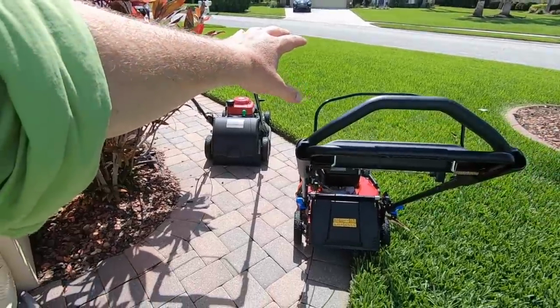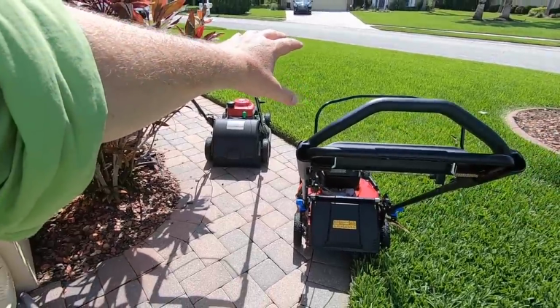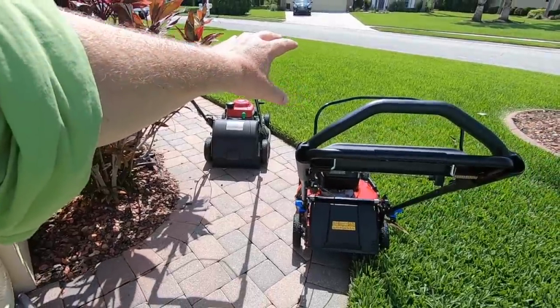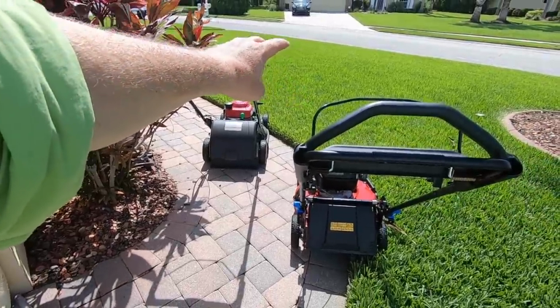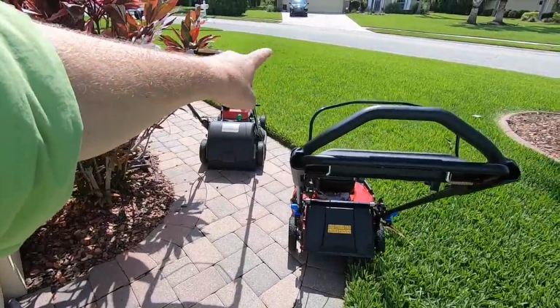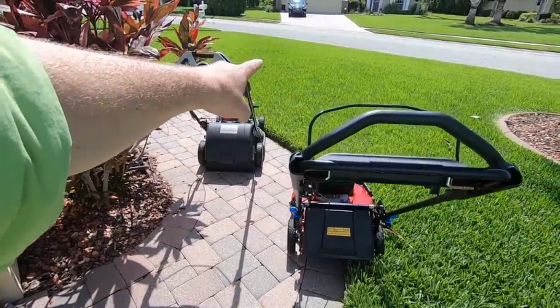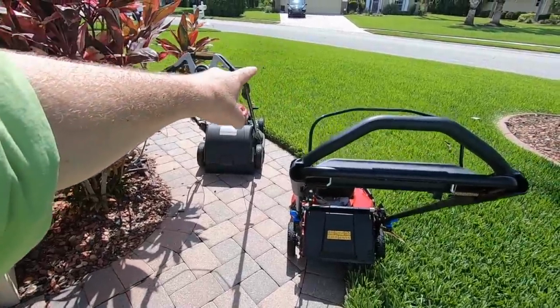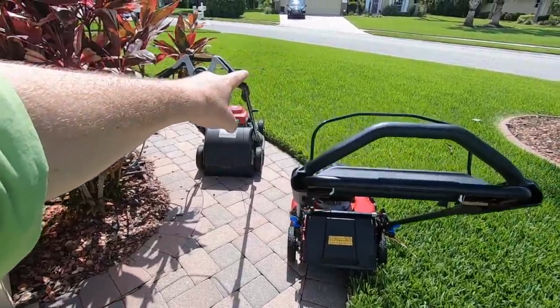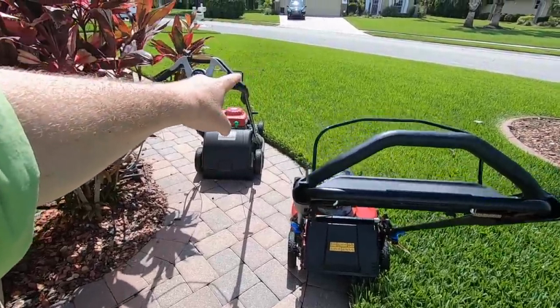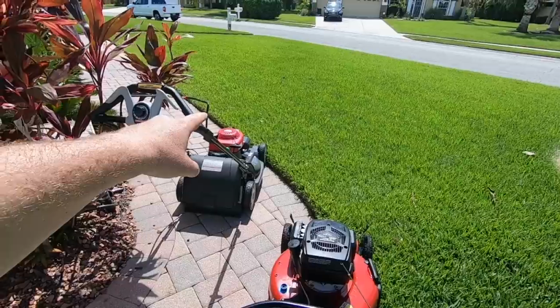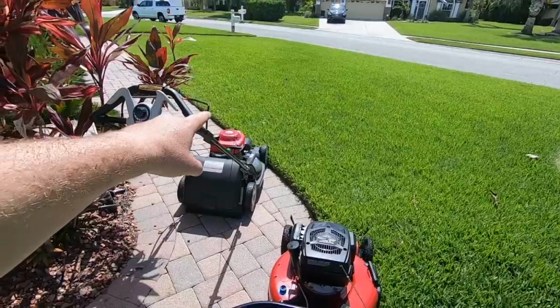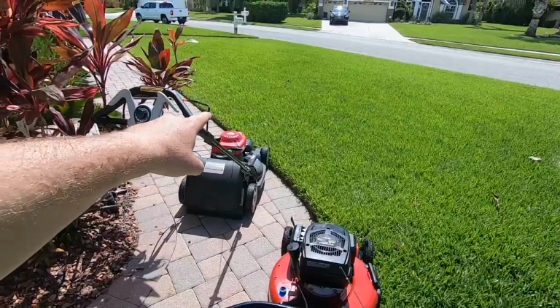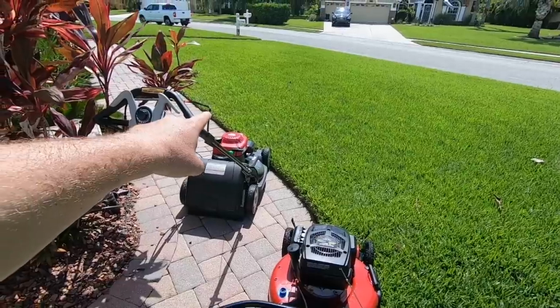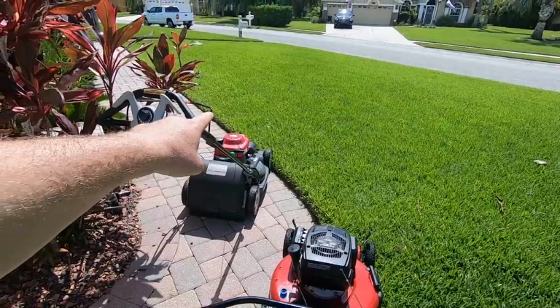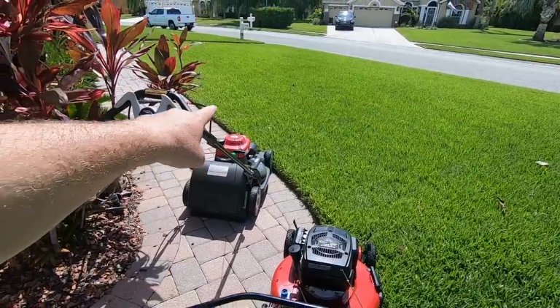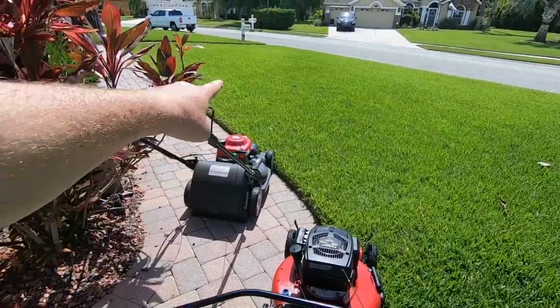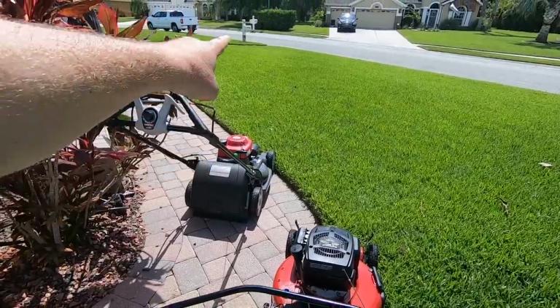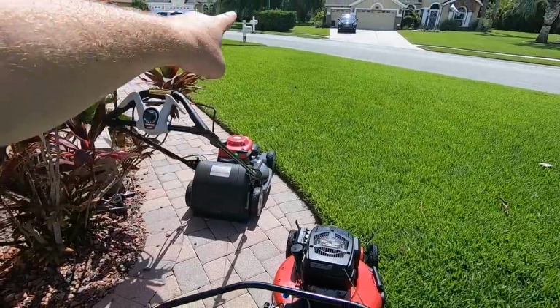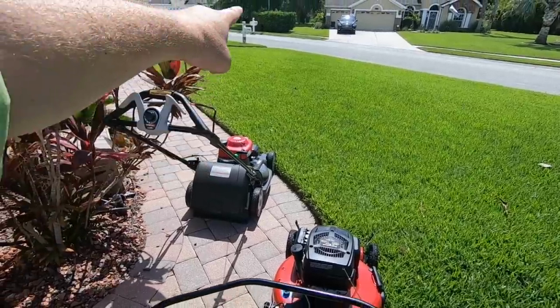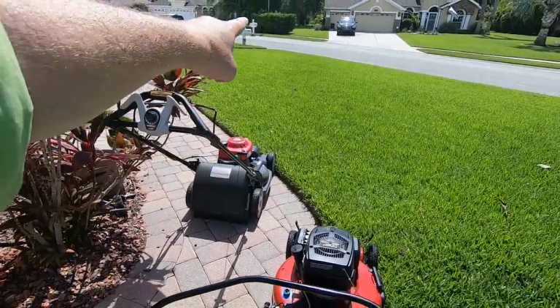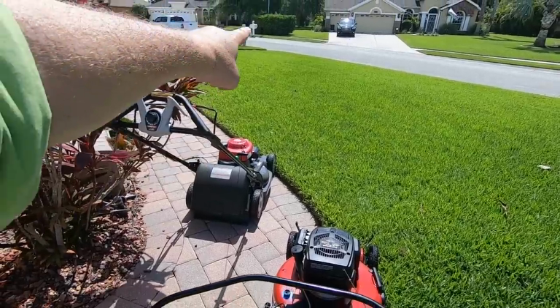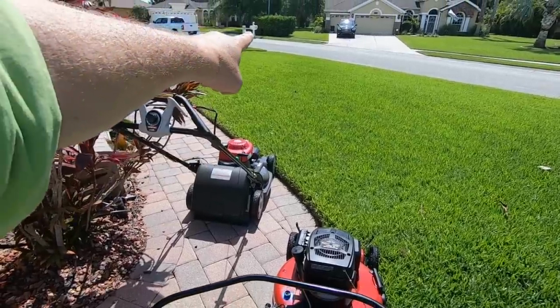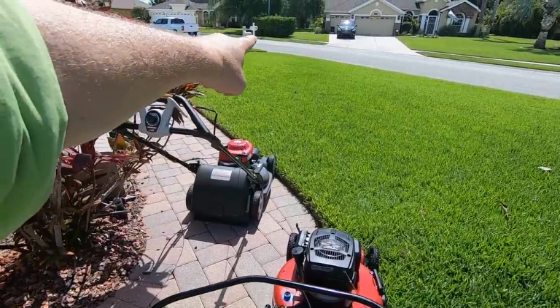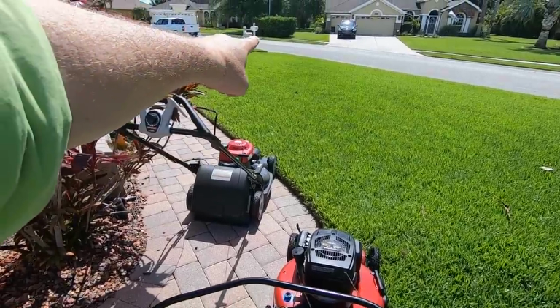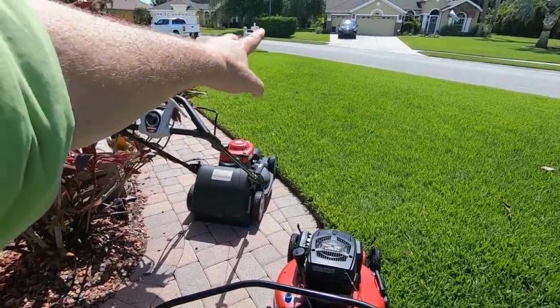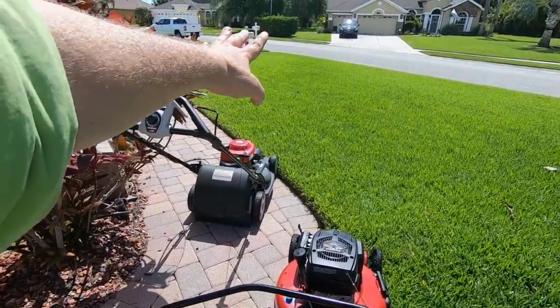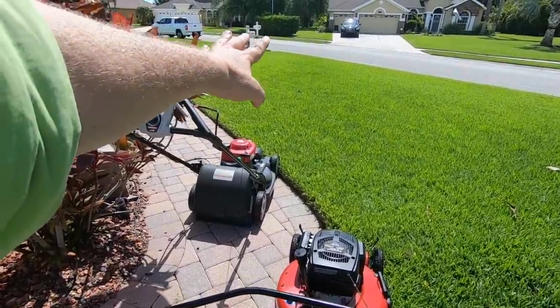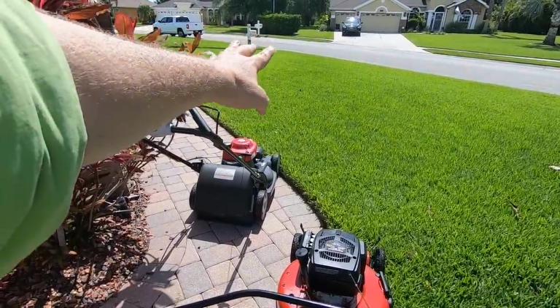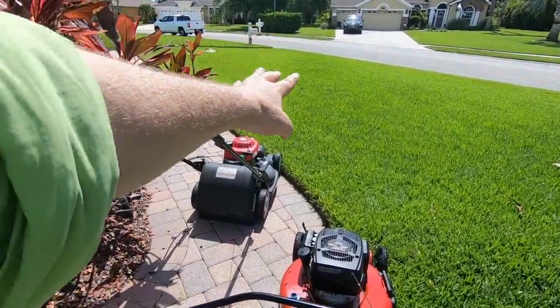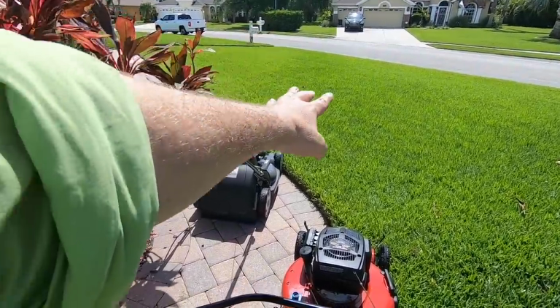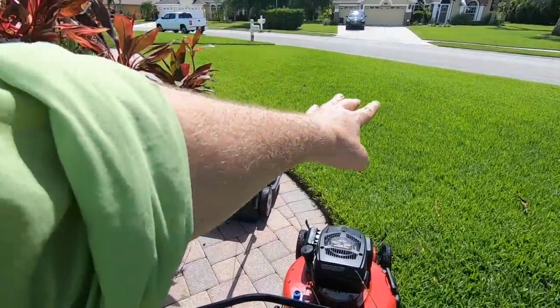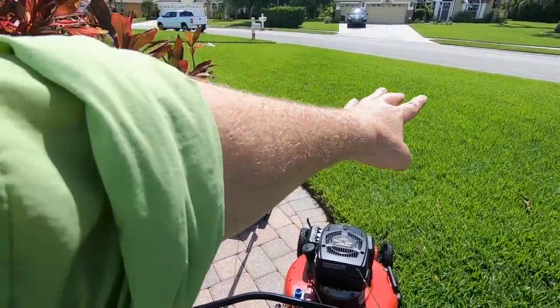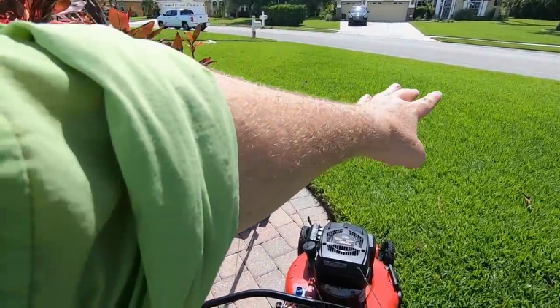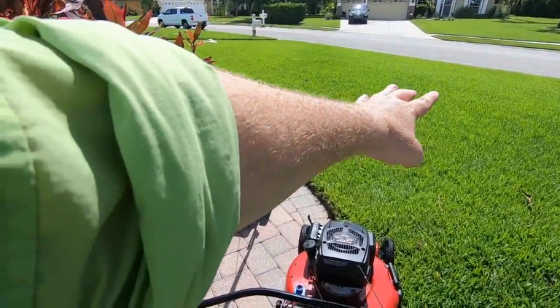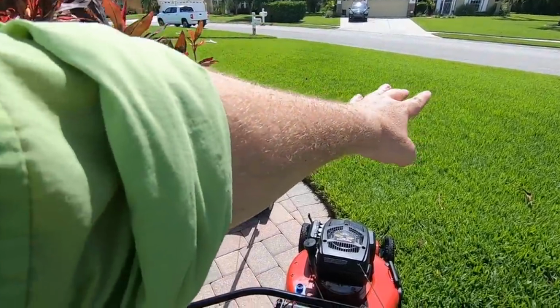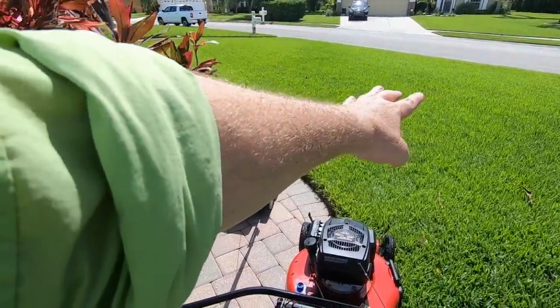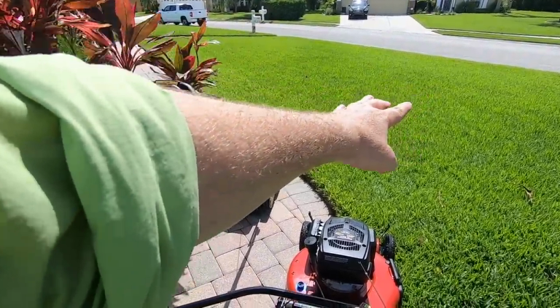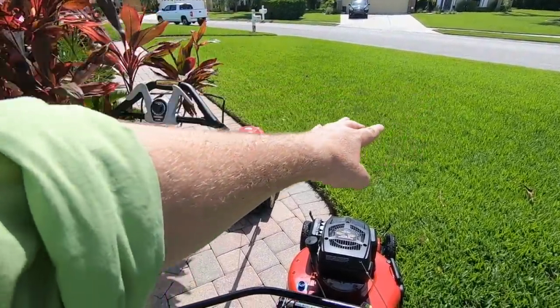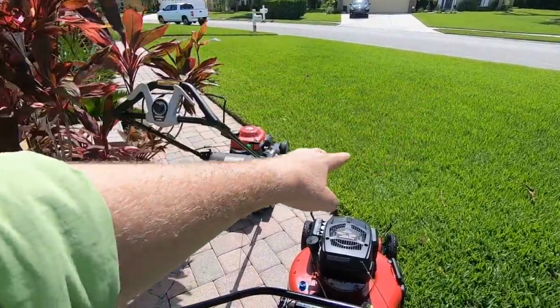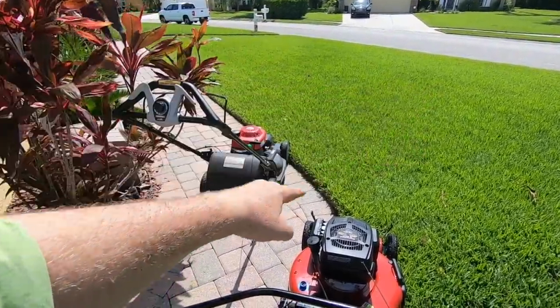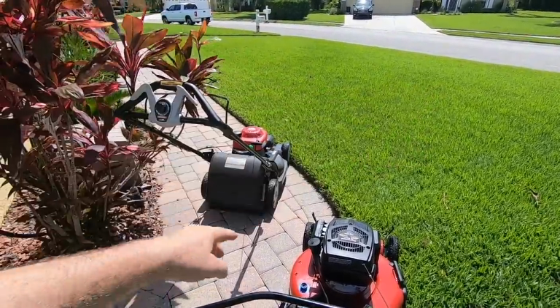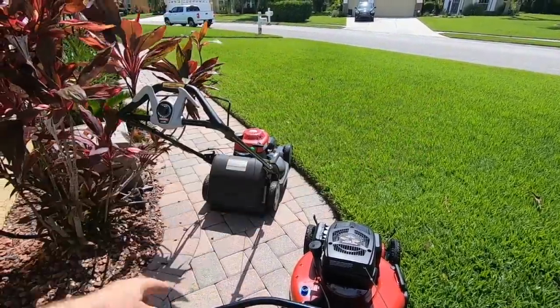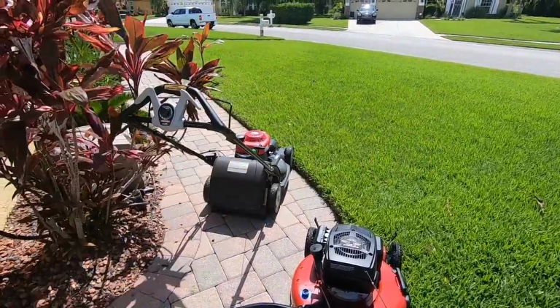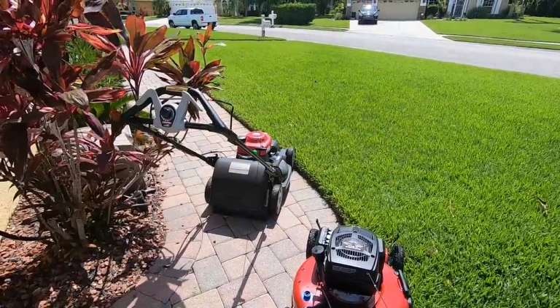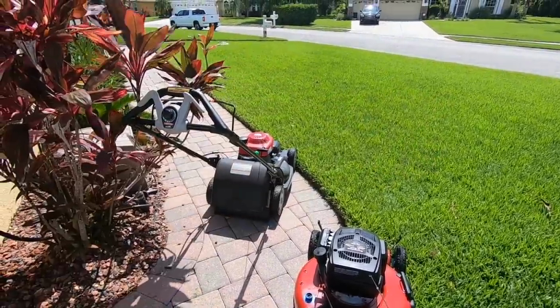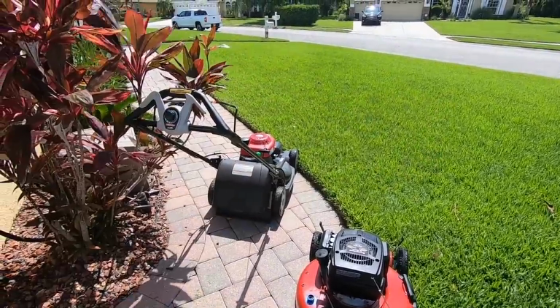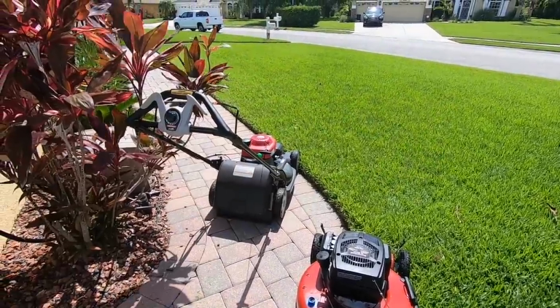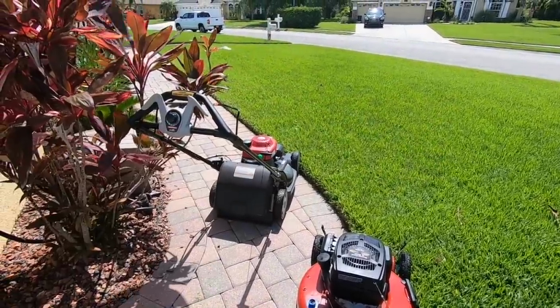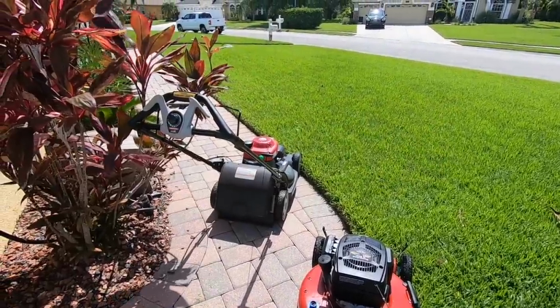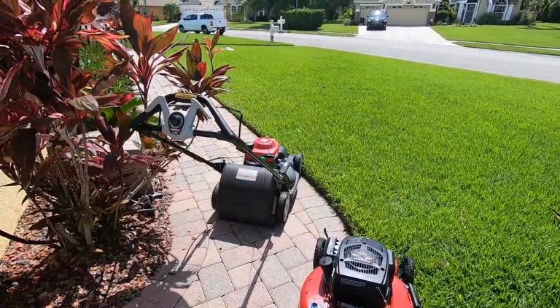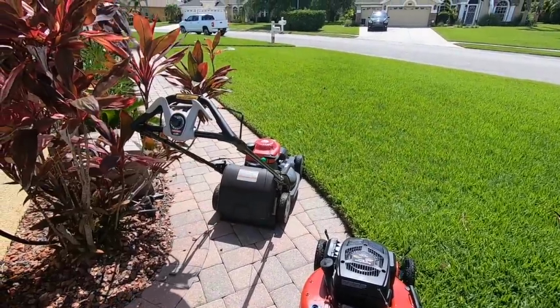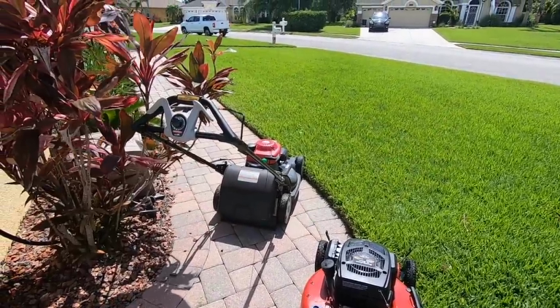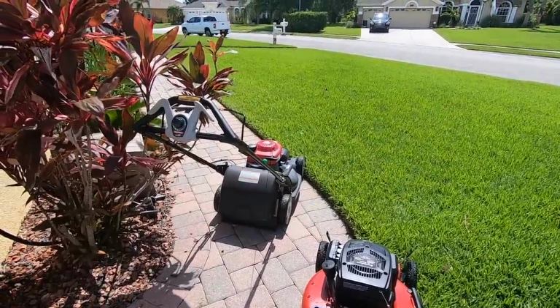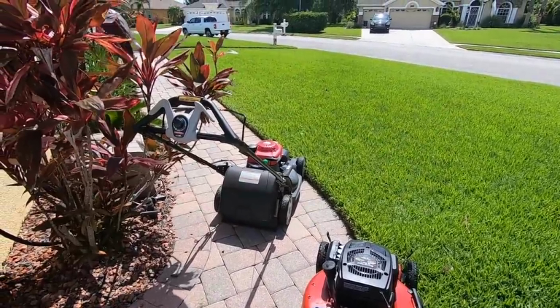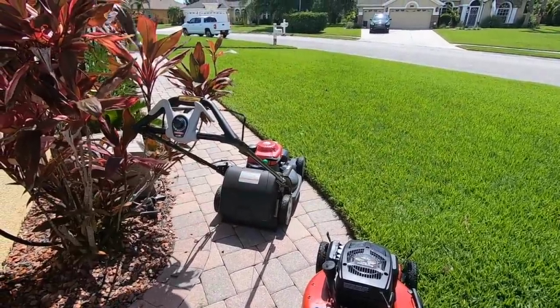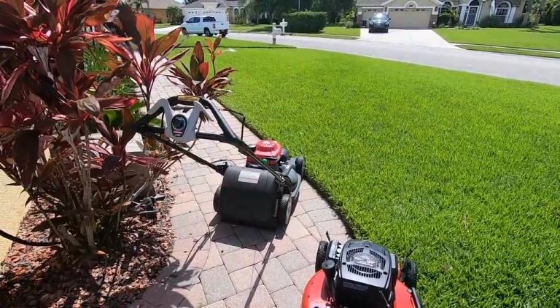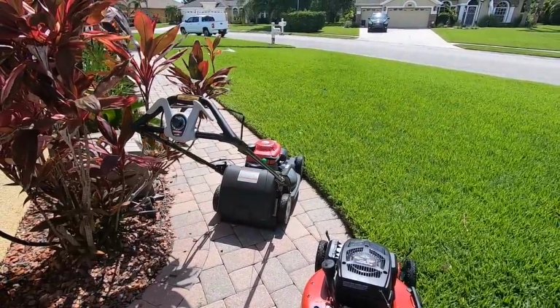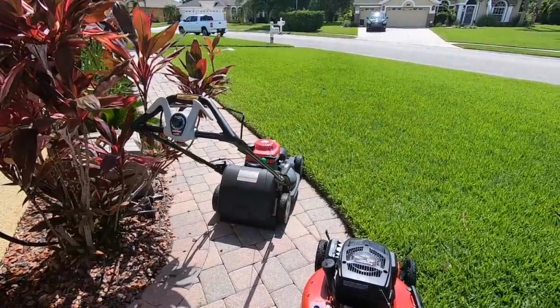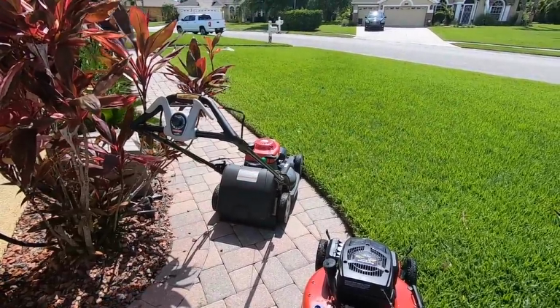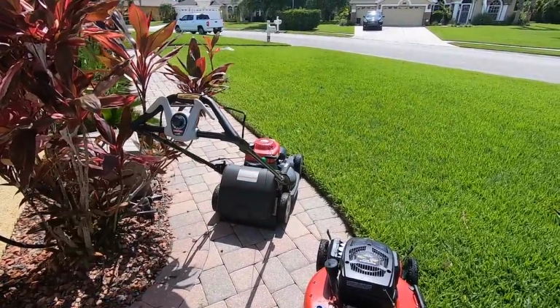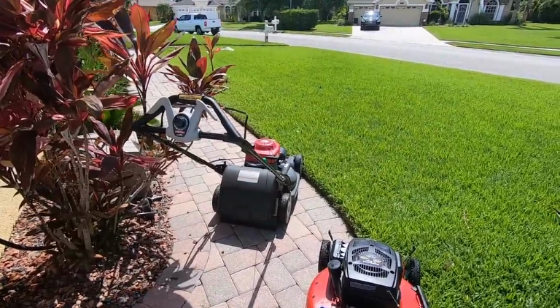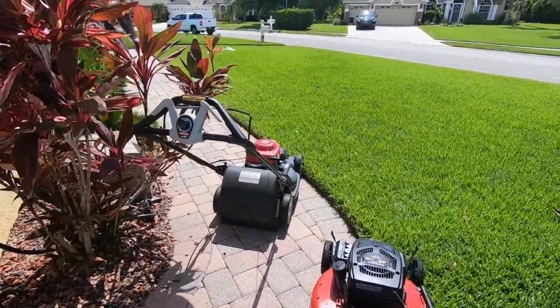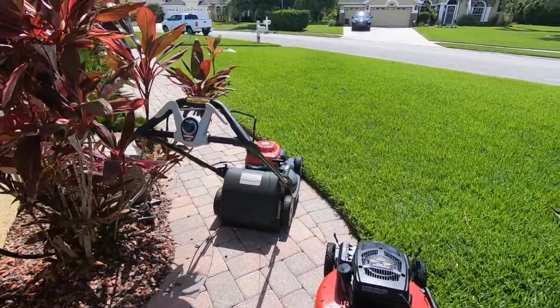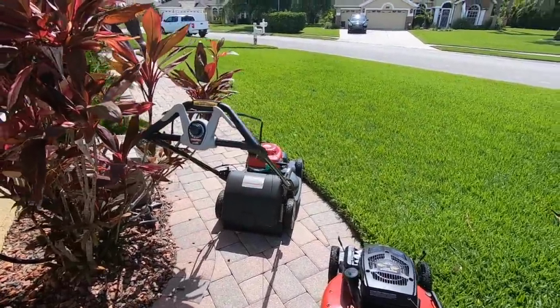Alright, same deal as before. I'm going to take a nice run right down there with the Honda and a nice run right down there with the Toro, and then we're going to compare them side by side.